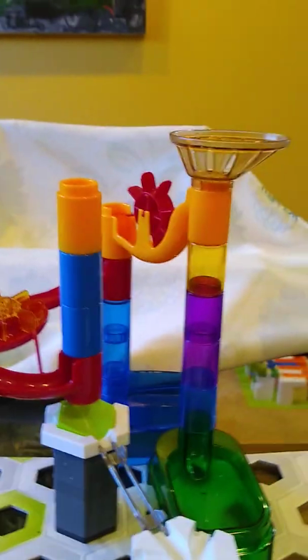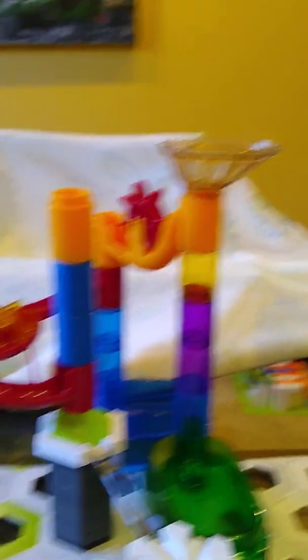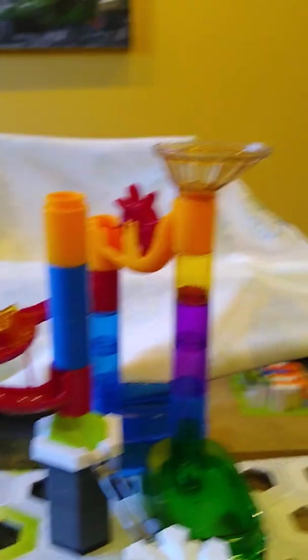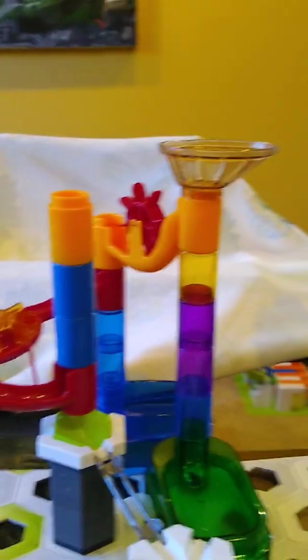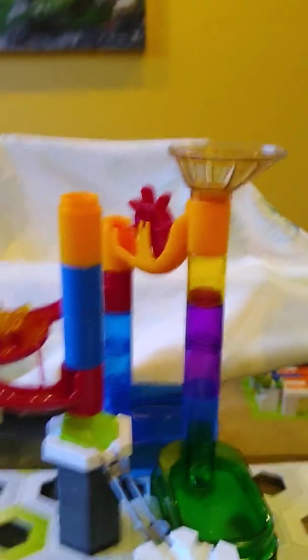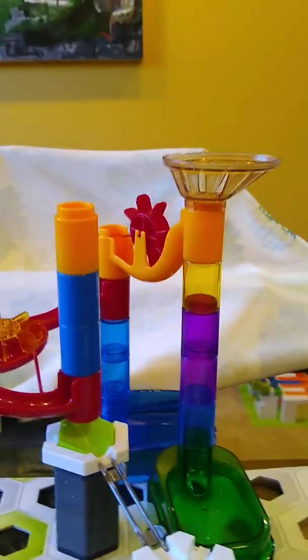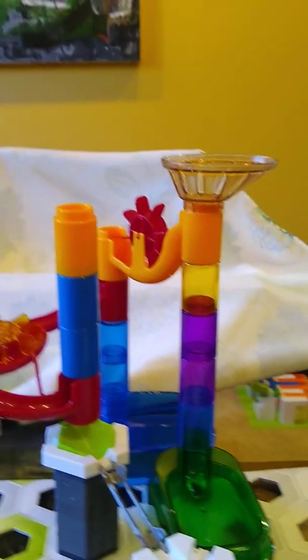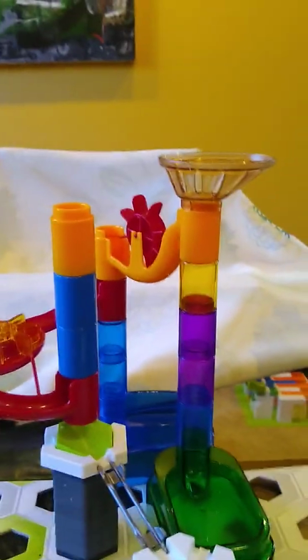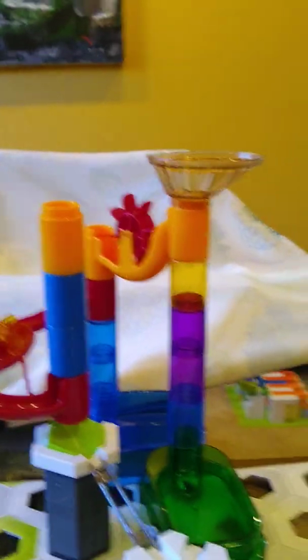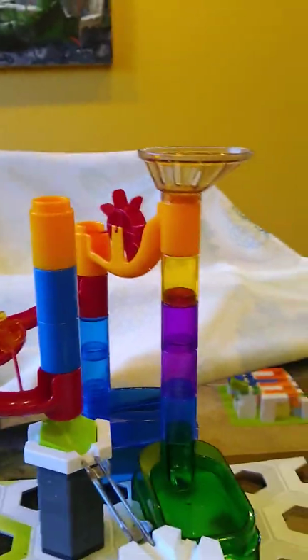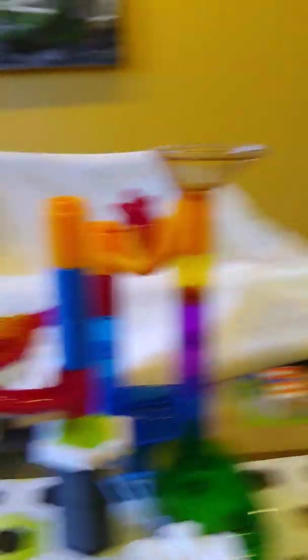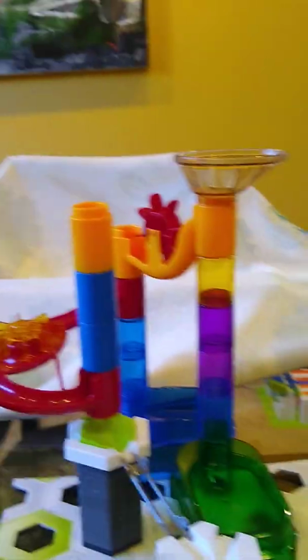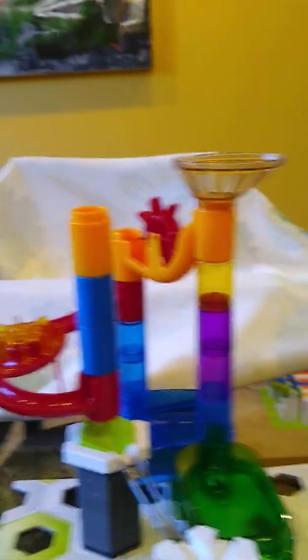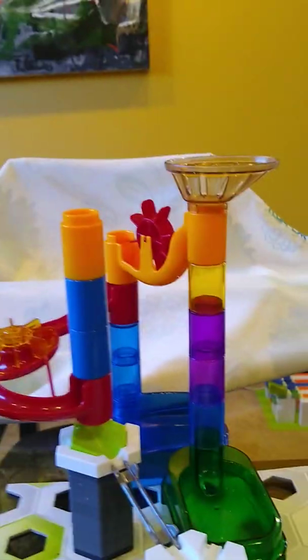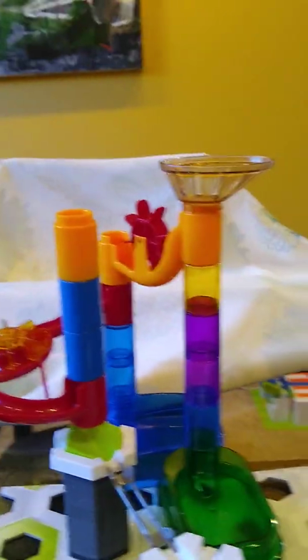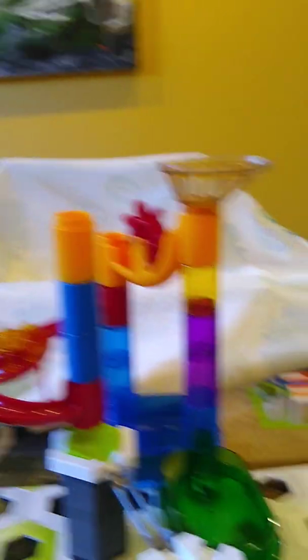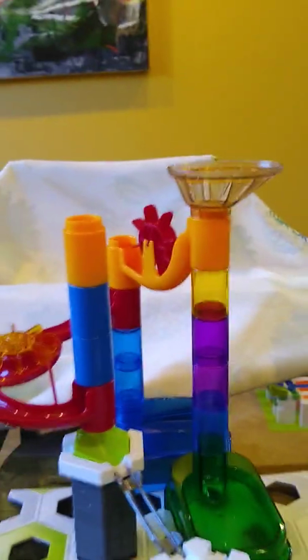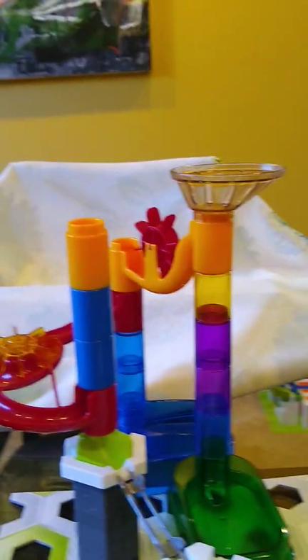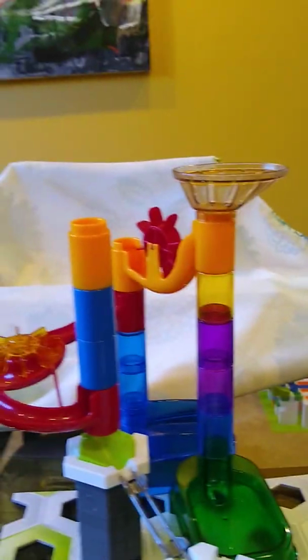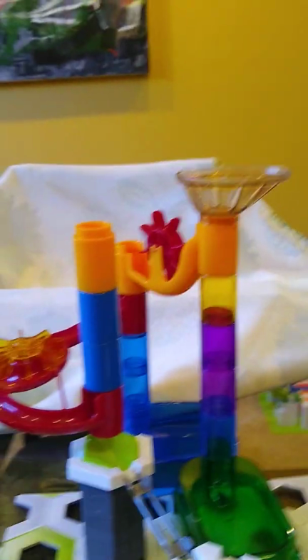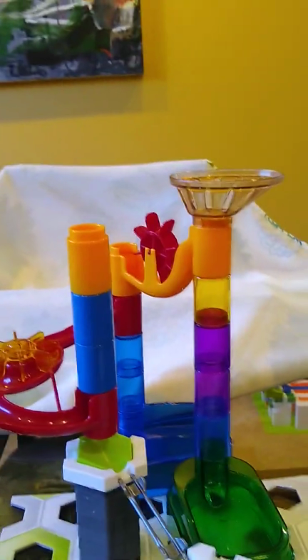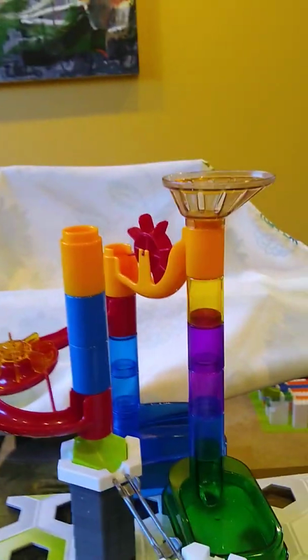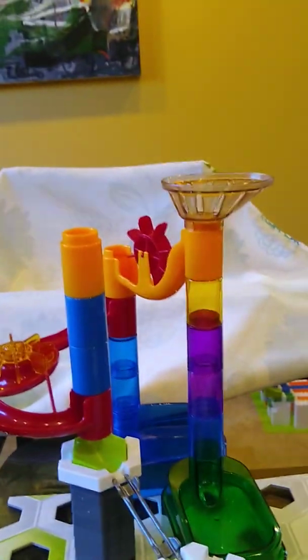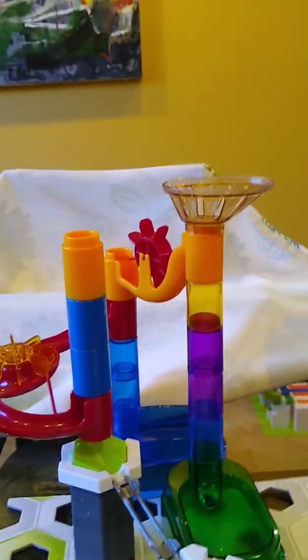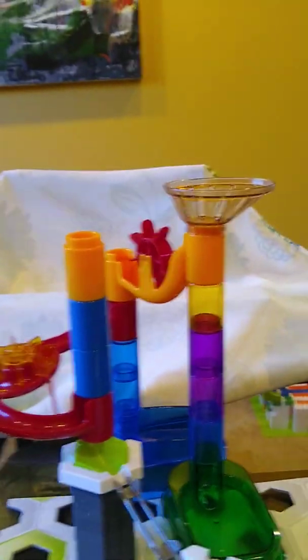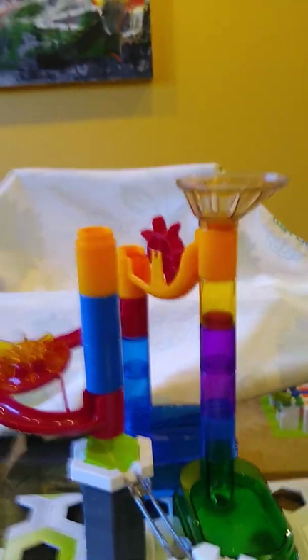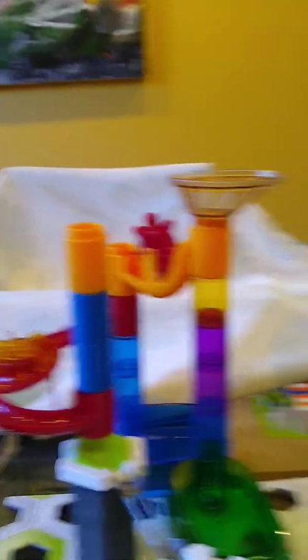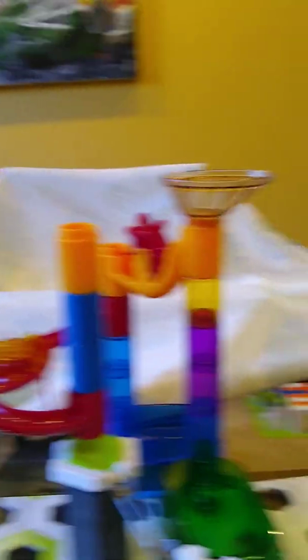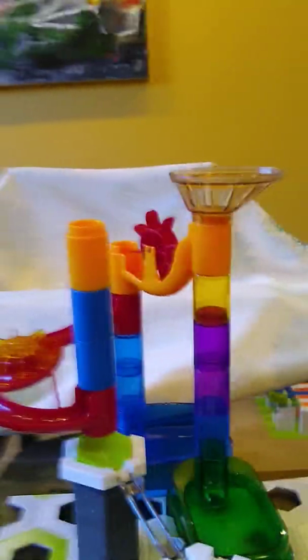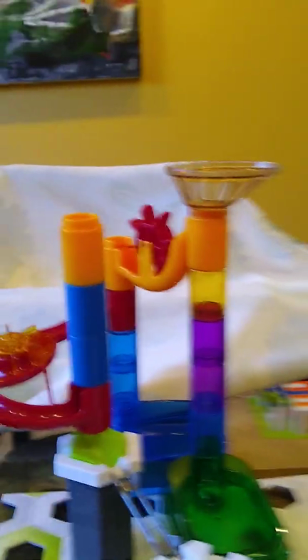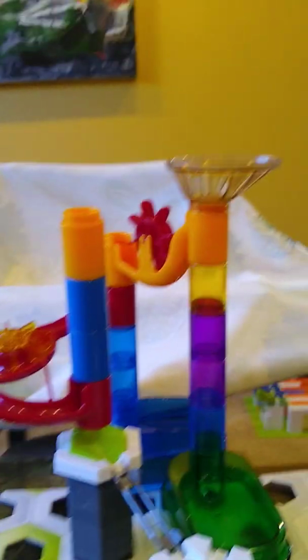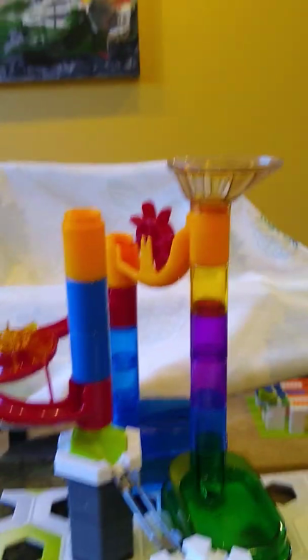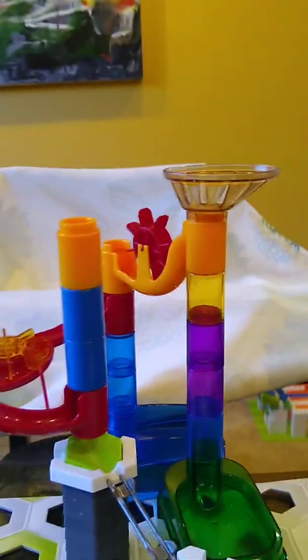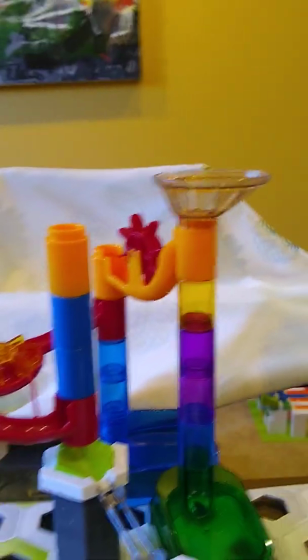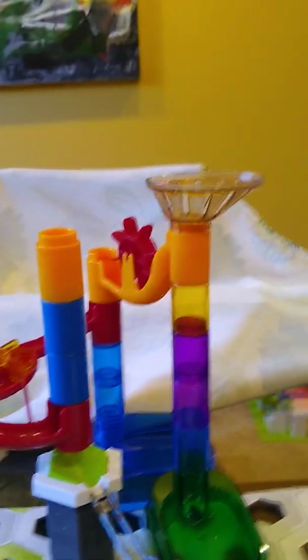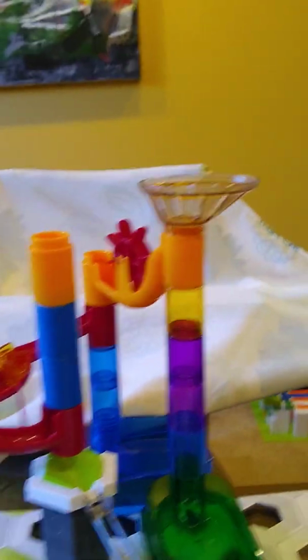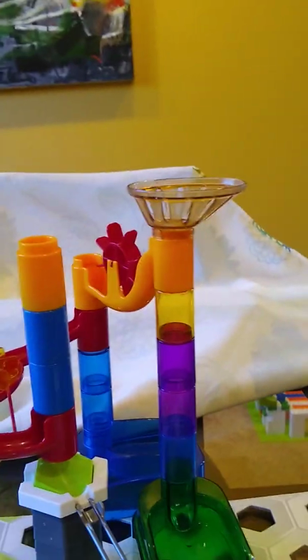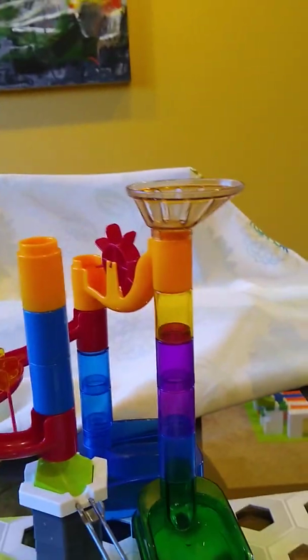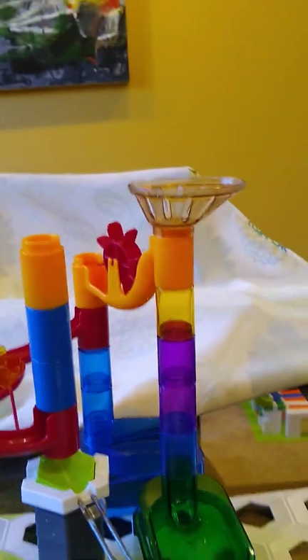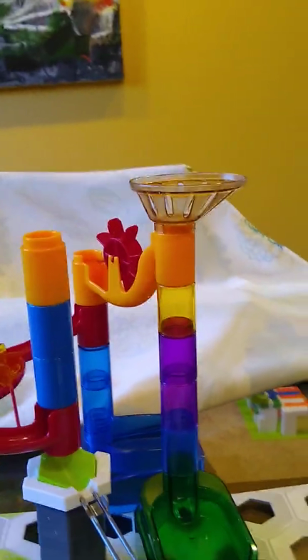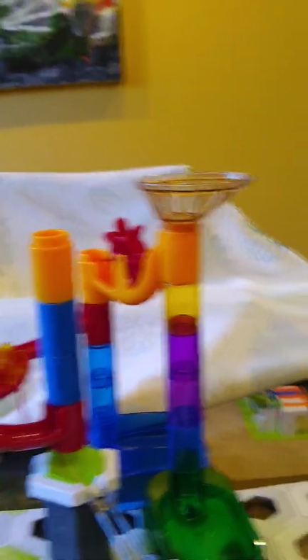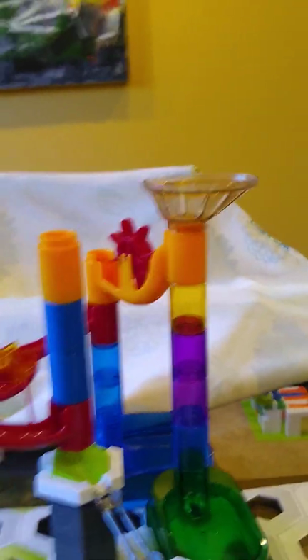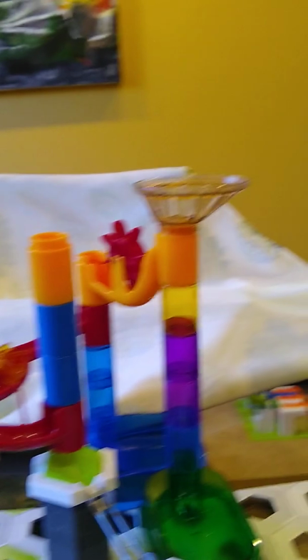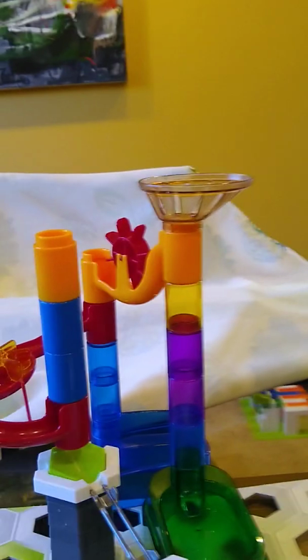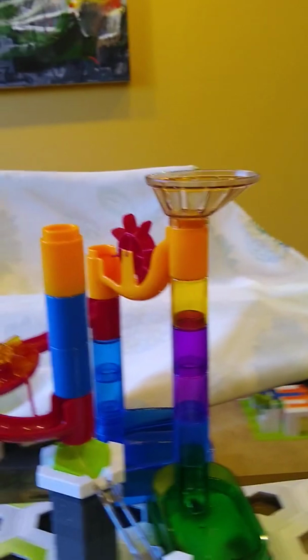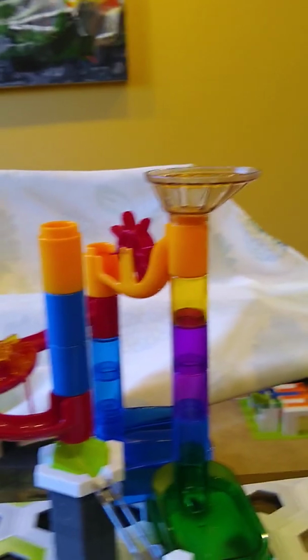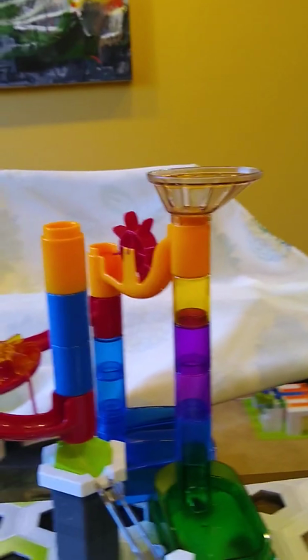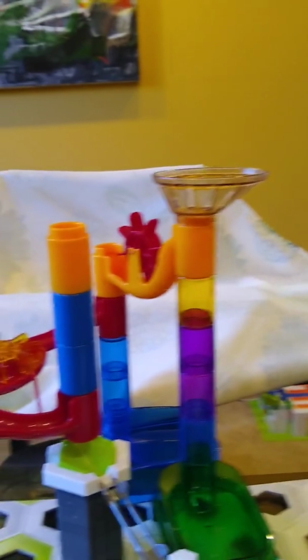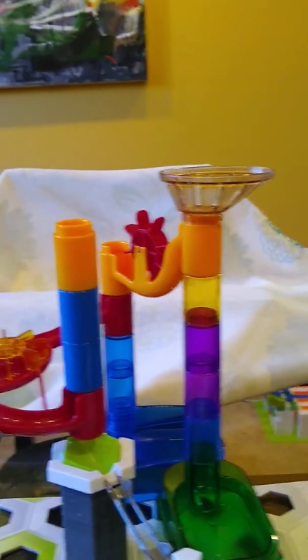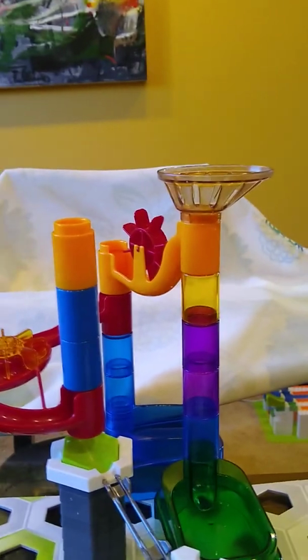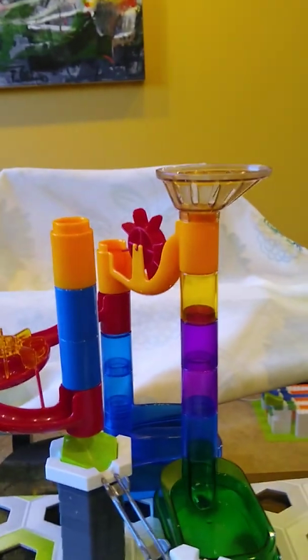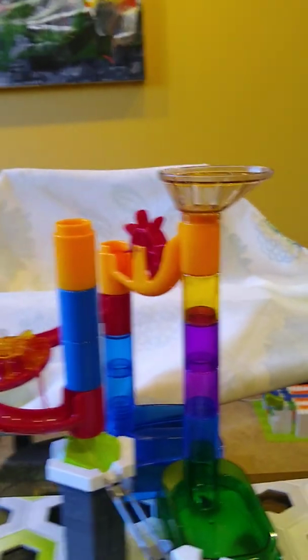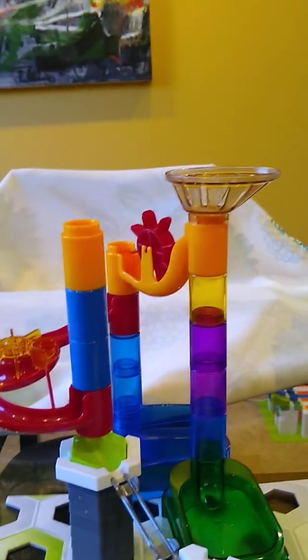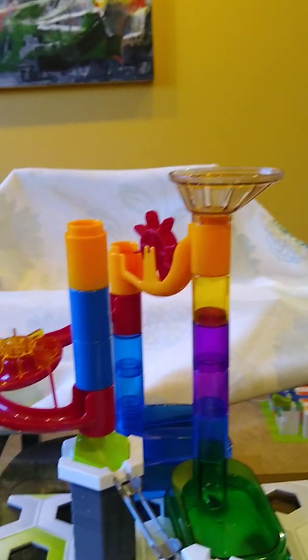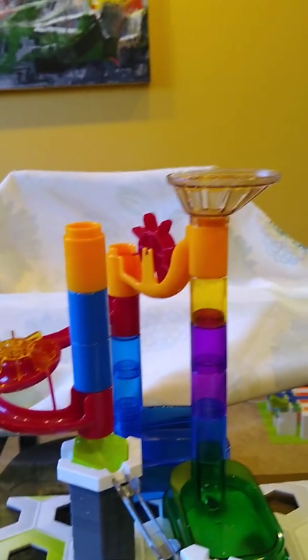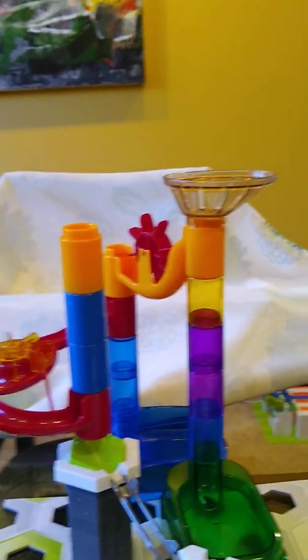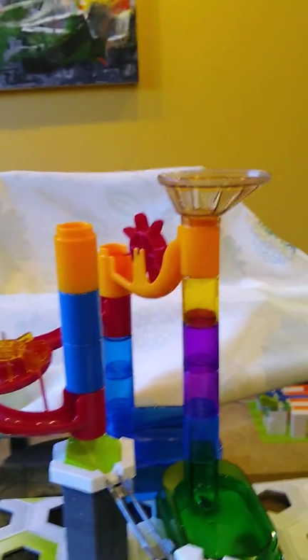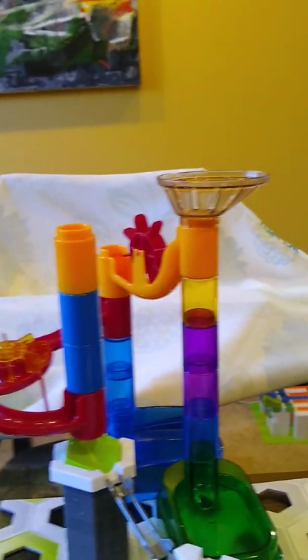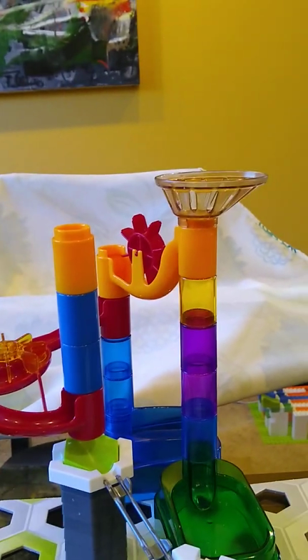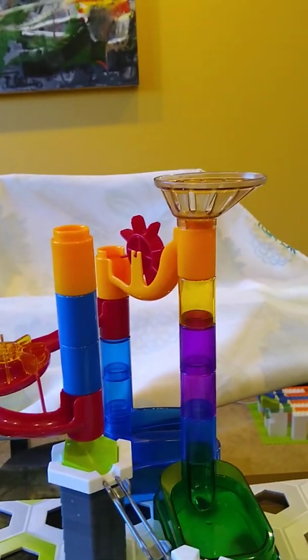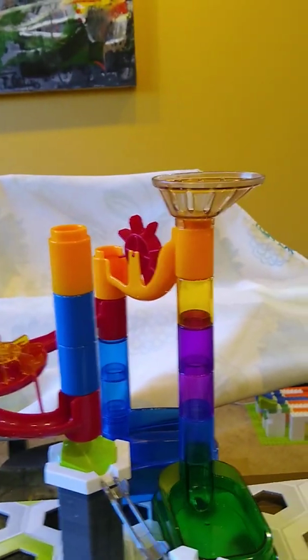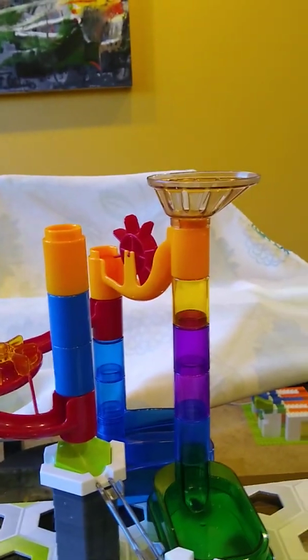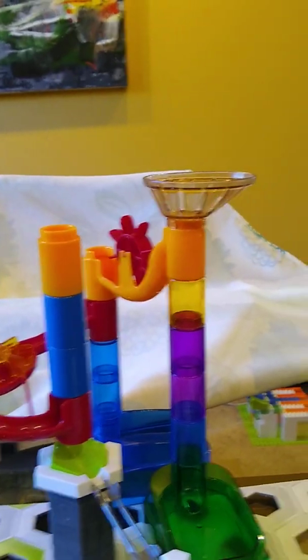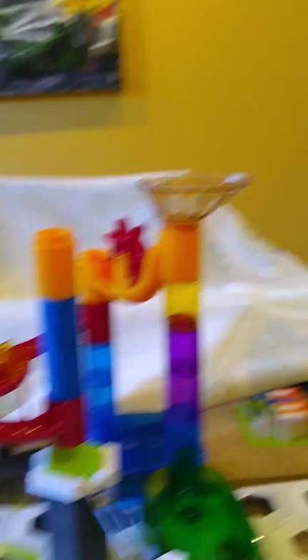Hi sir, my name is Kuldra Singvi, and today I'll be presenting my Rube Goldberg device.